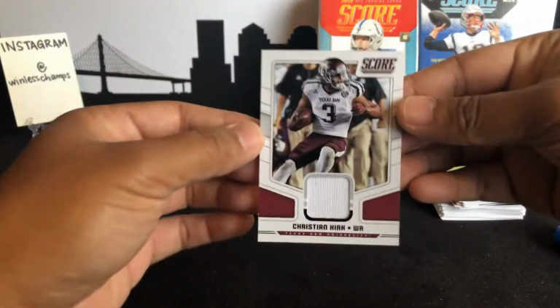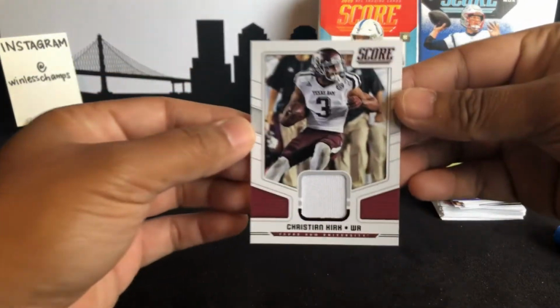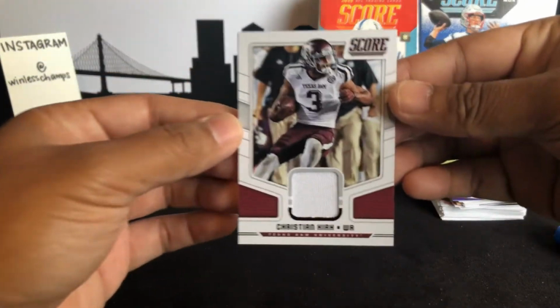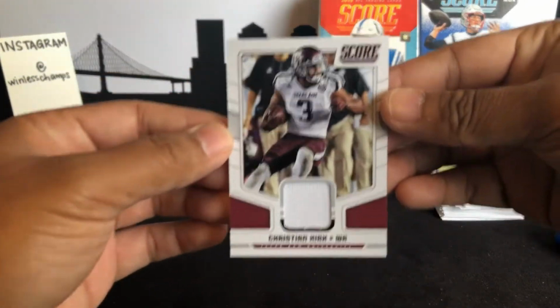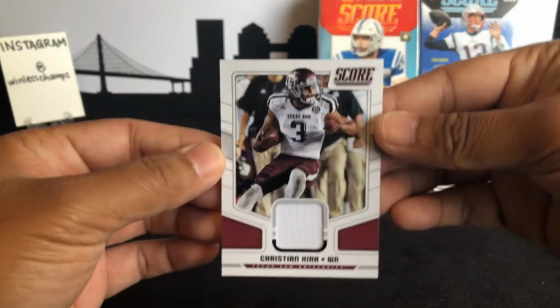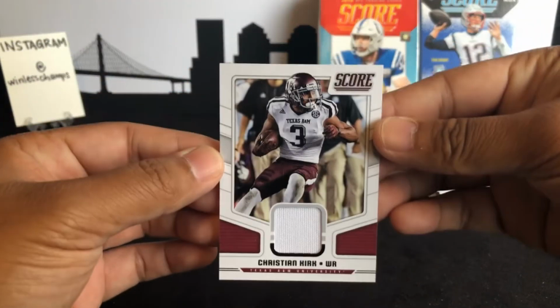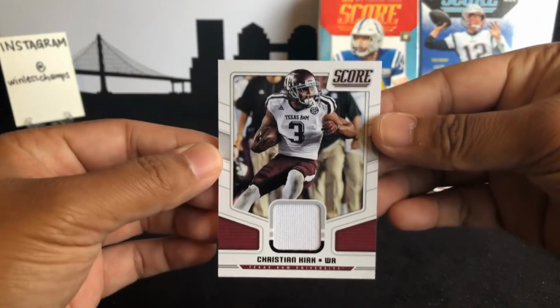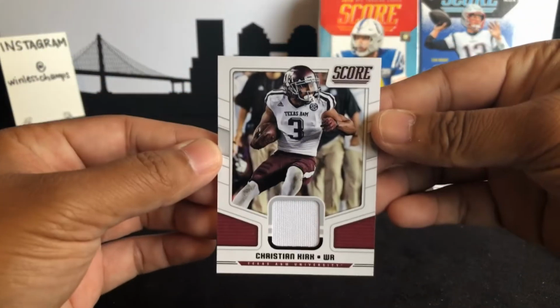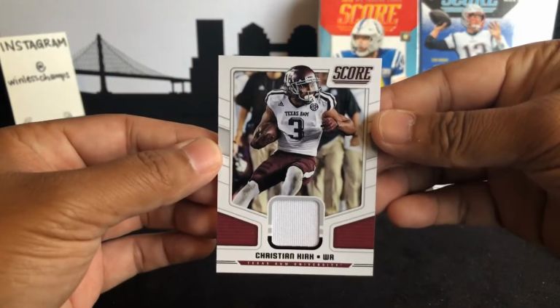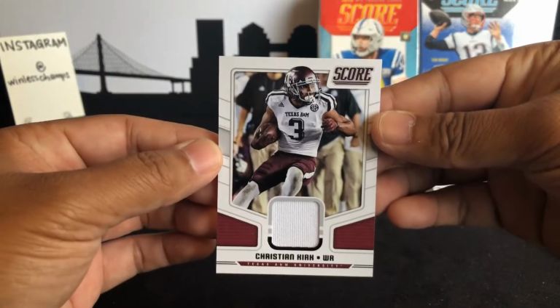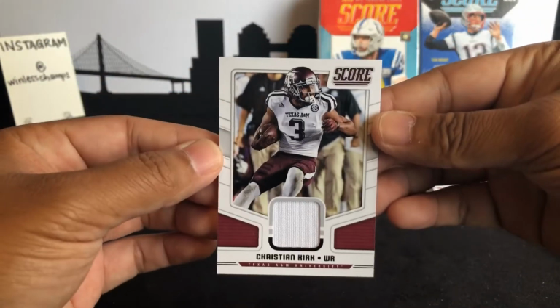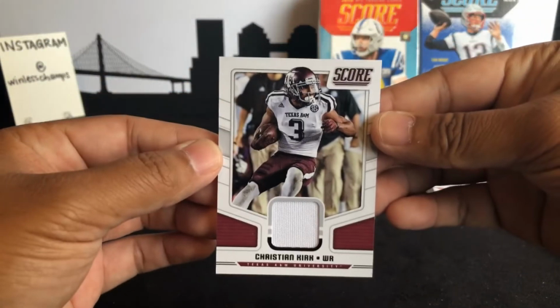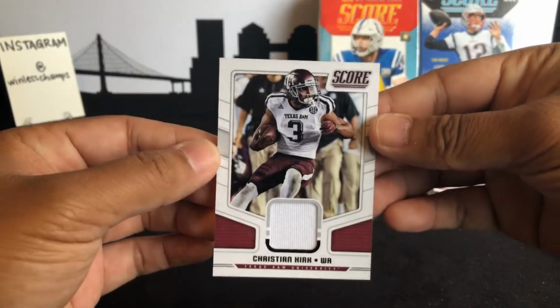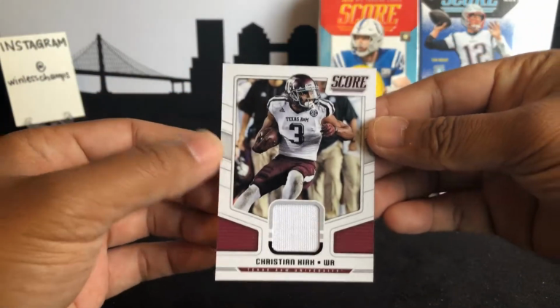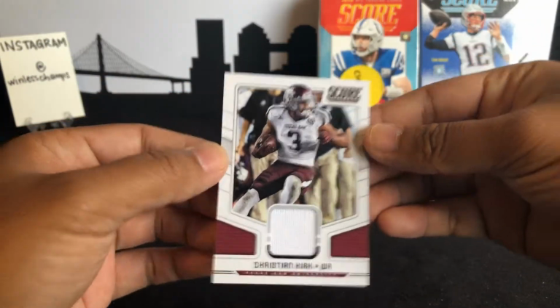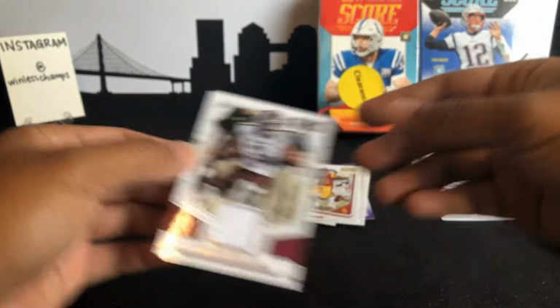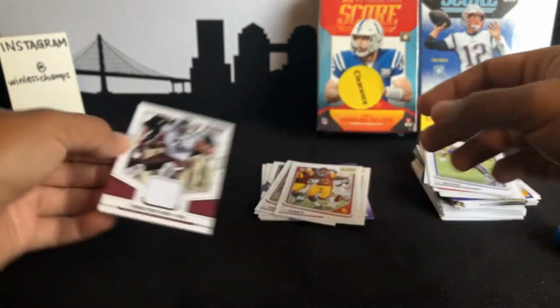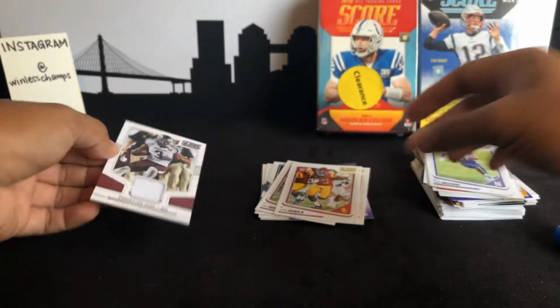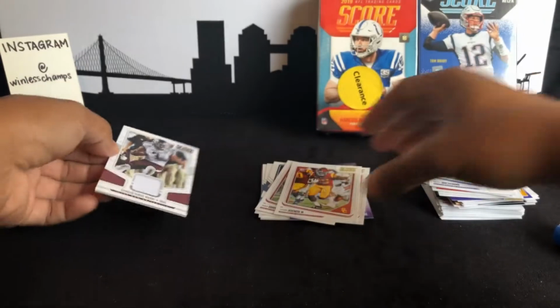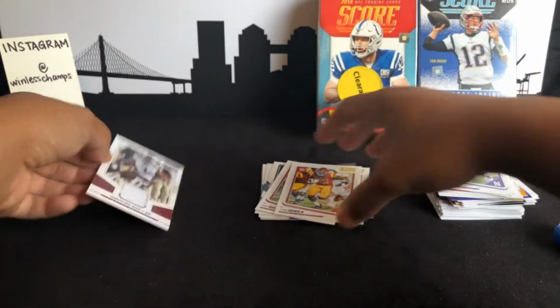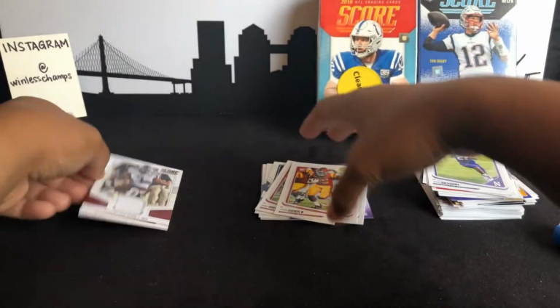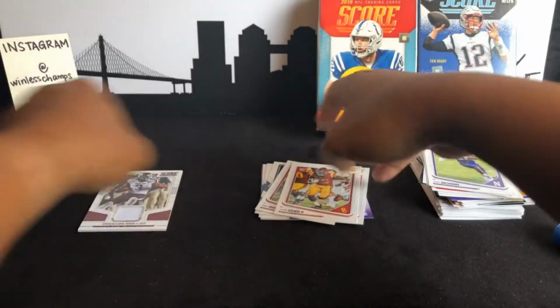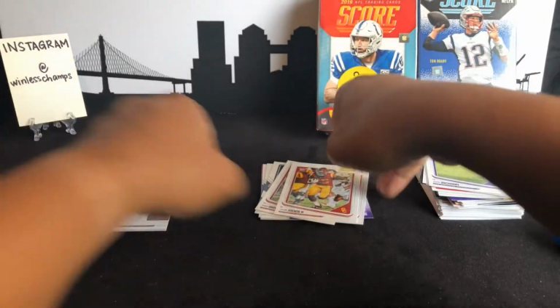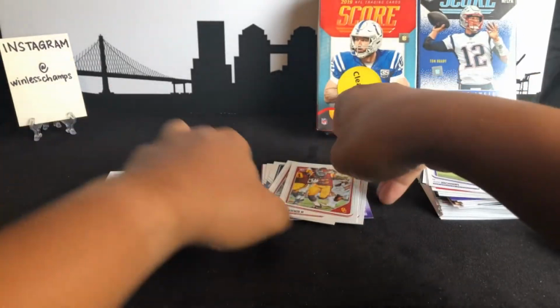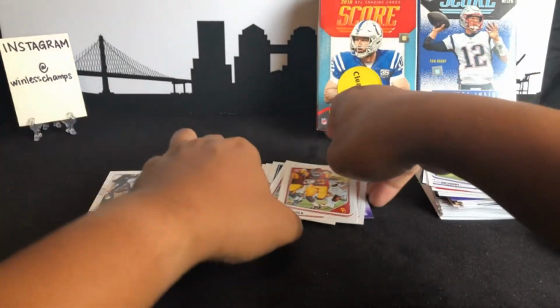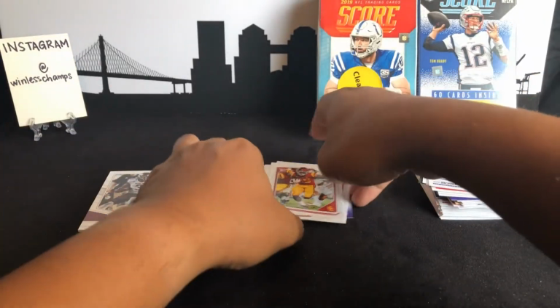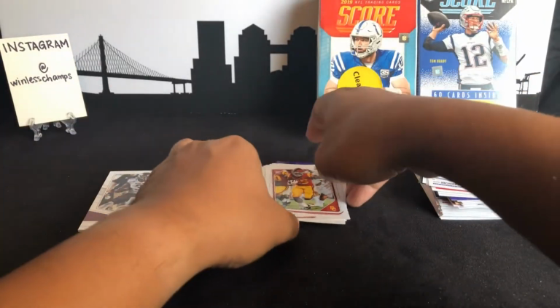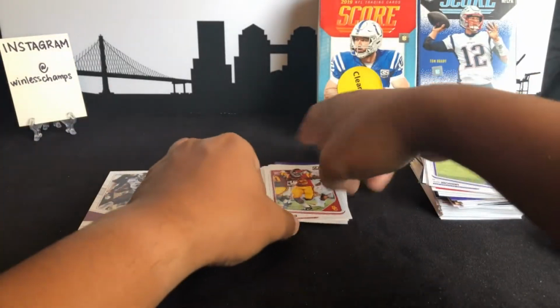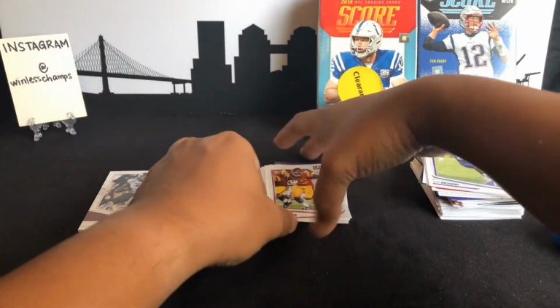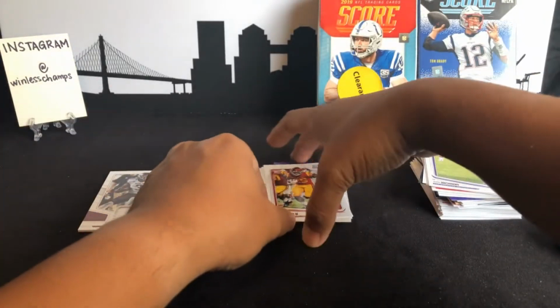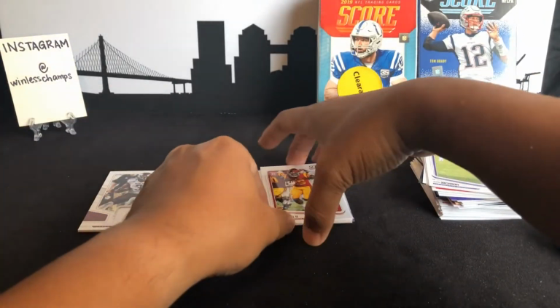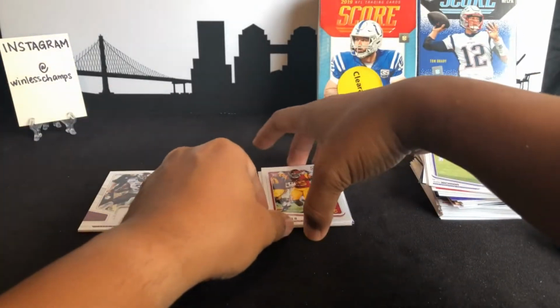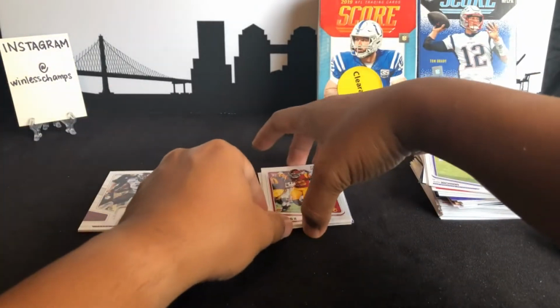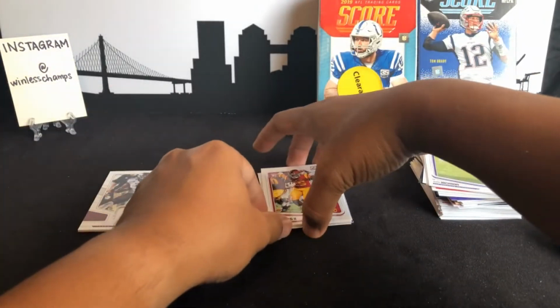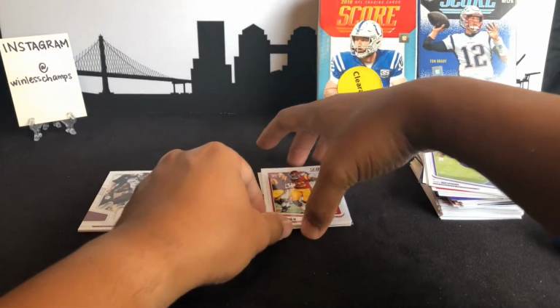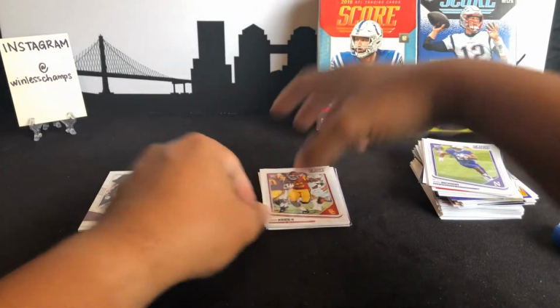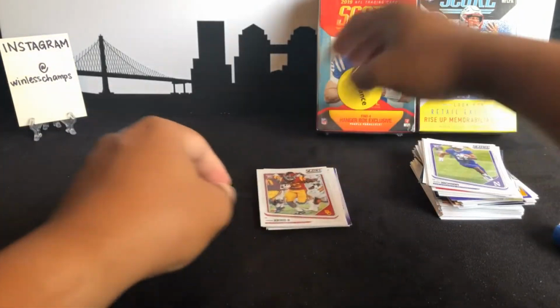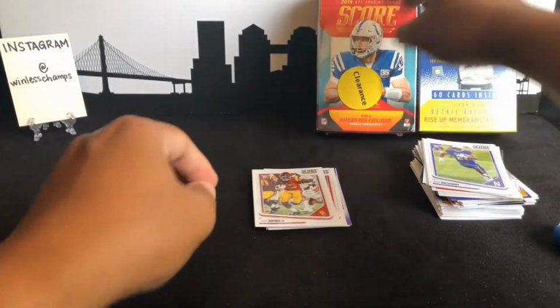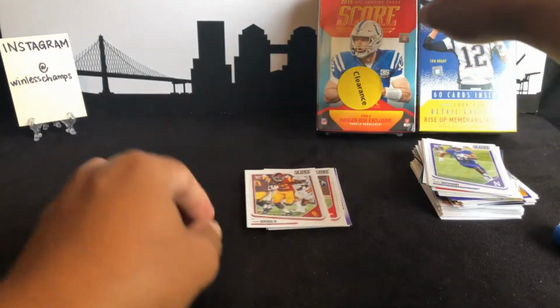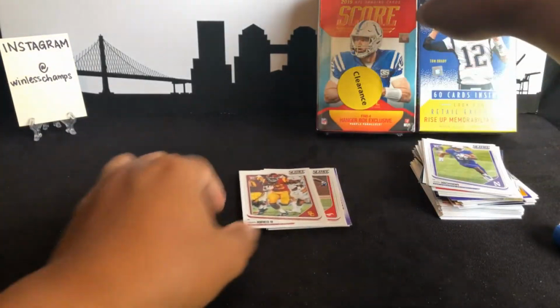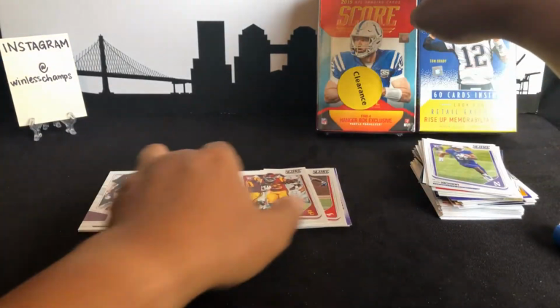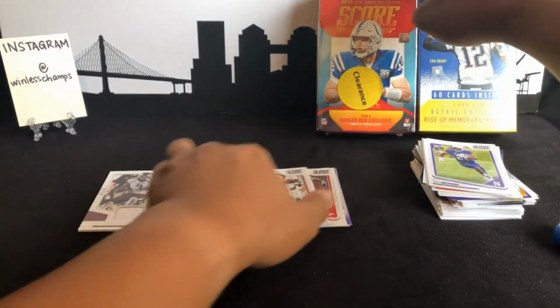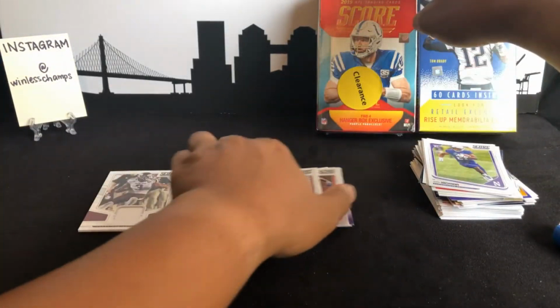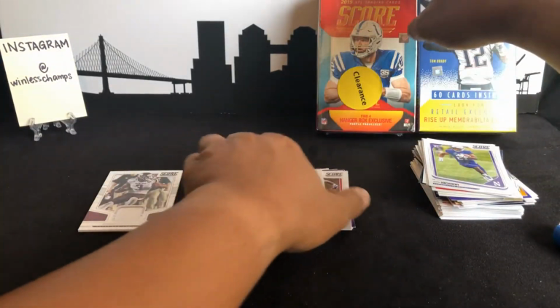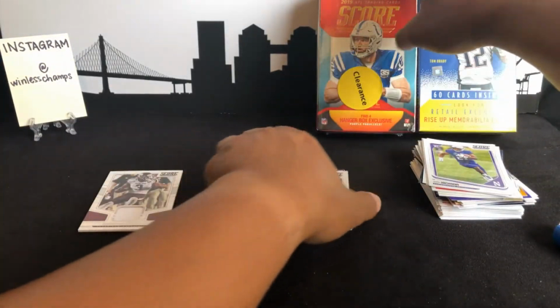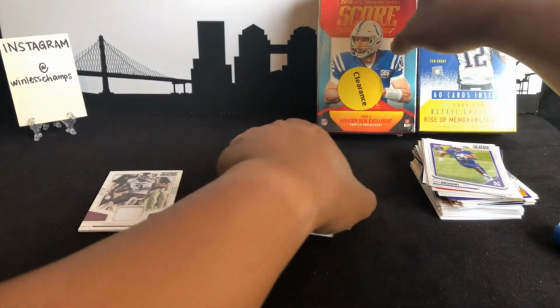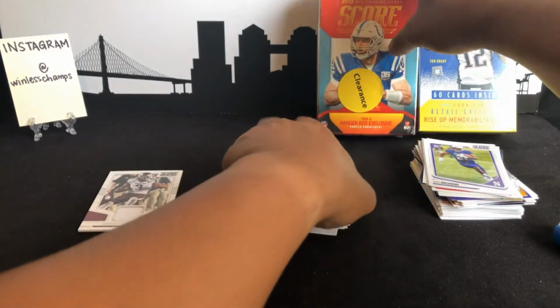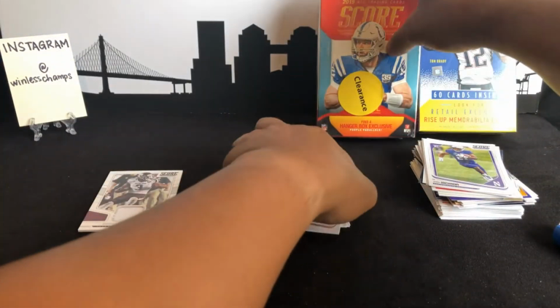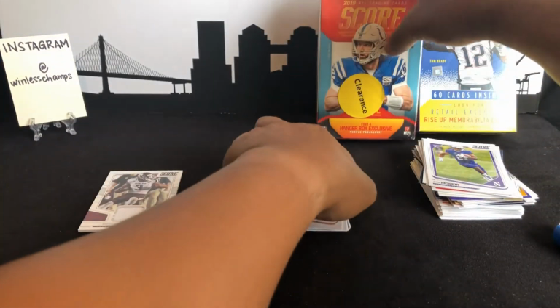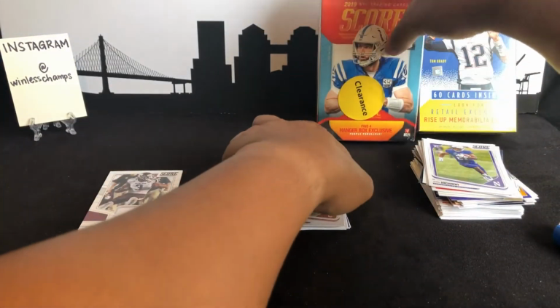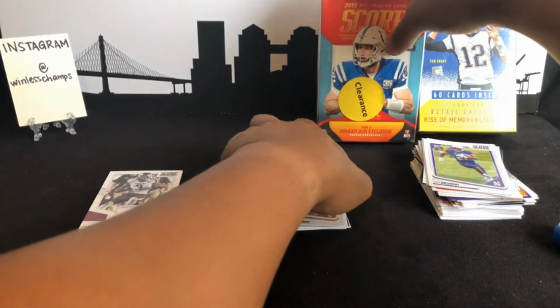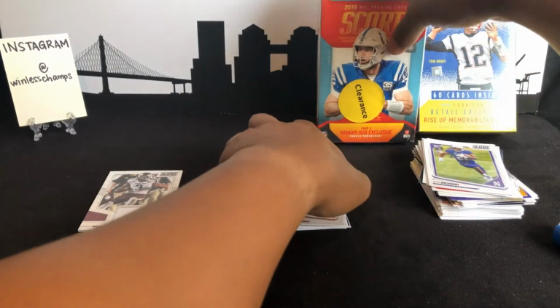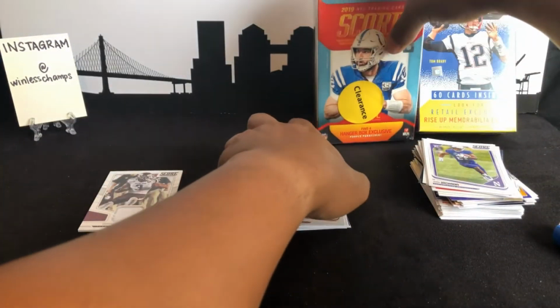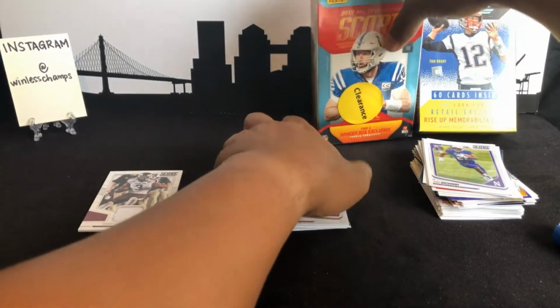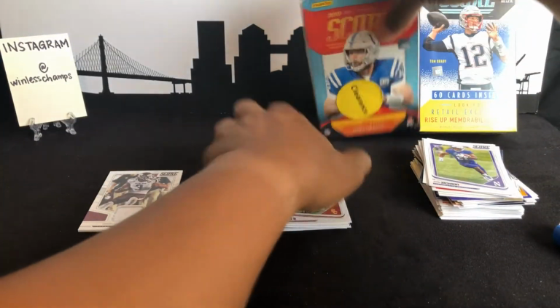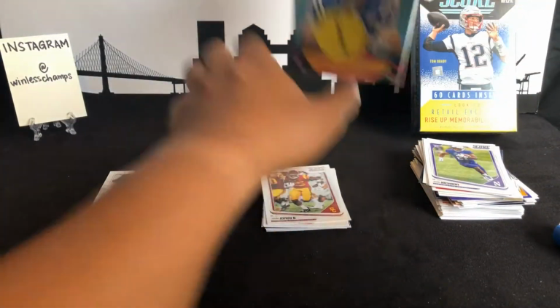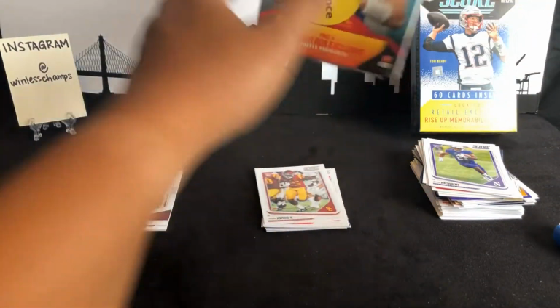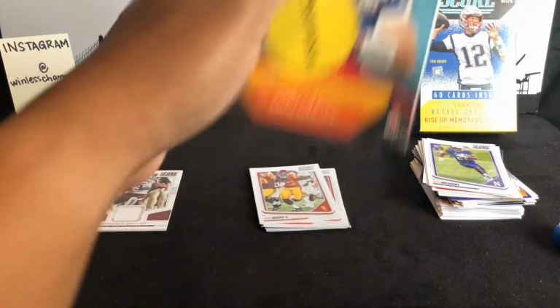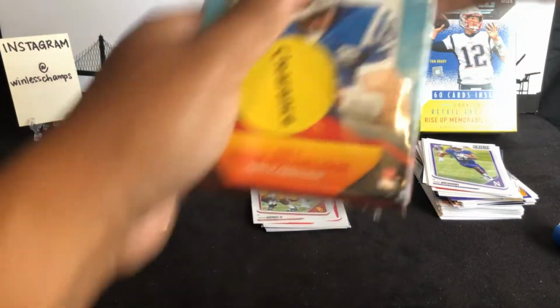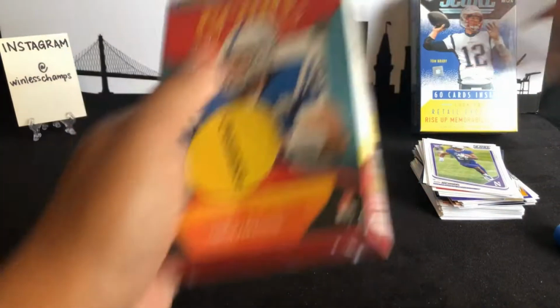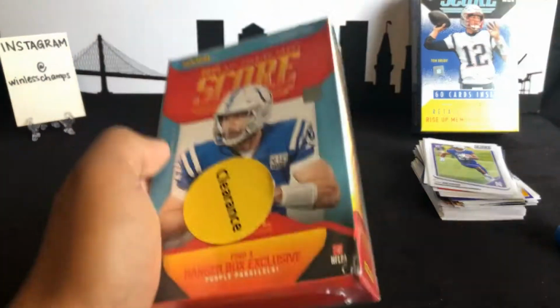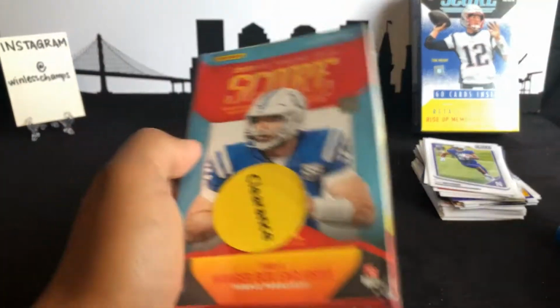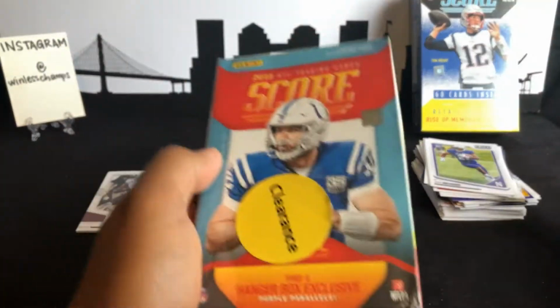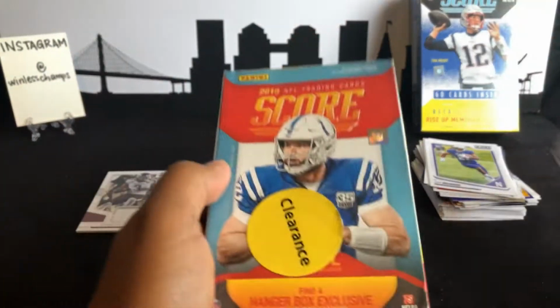So from 2018 we did get a hit — Christian Kirk memorabilia — and we found a Brady. Let's go ahead and rip into 2019.